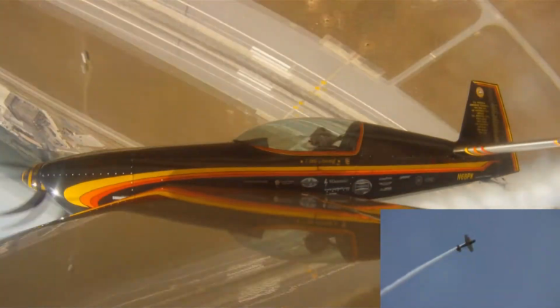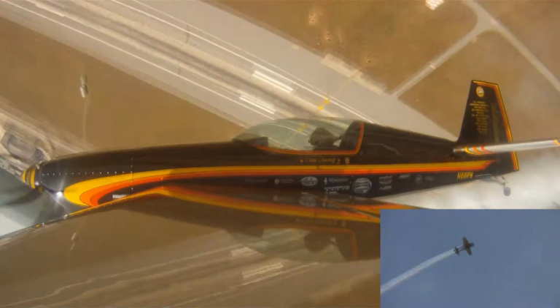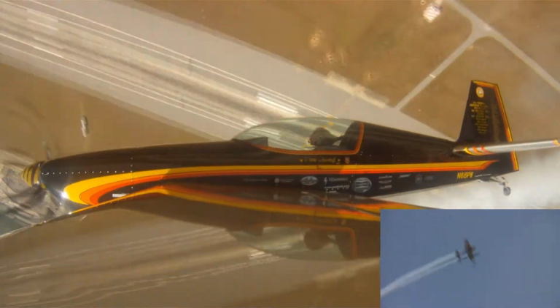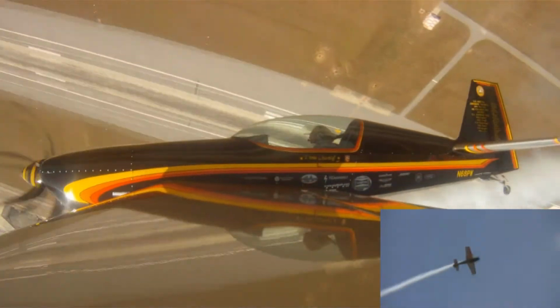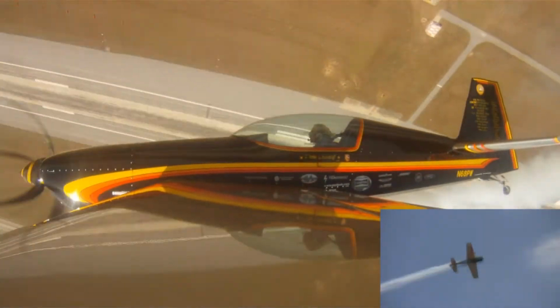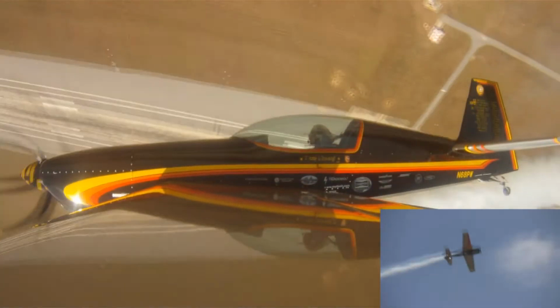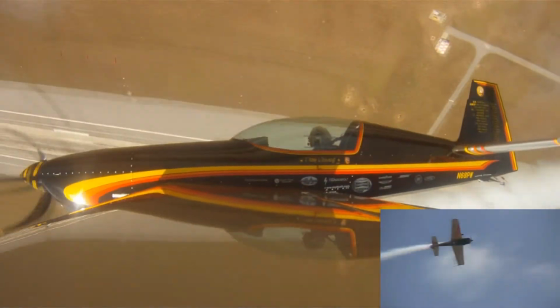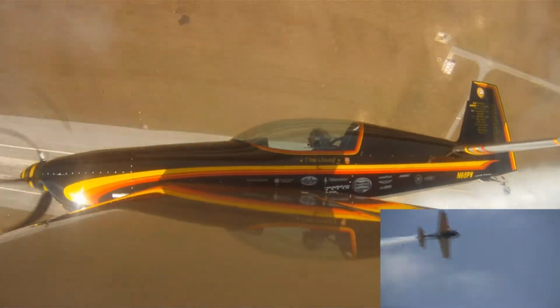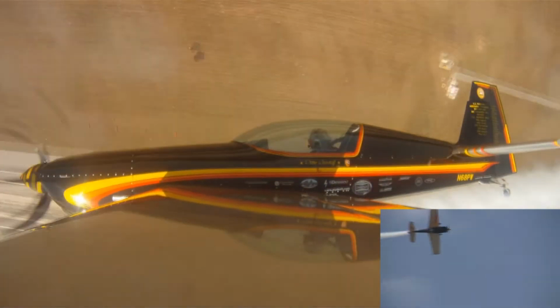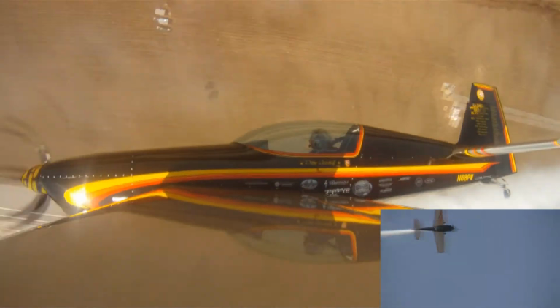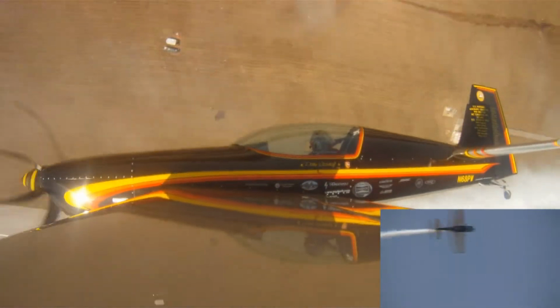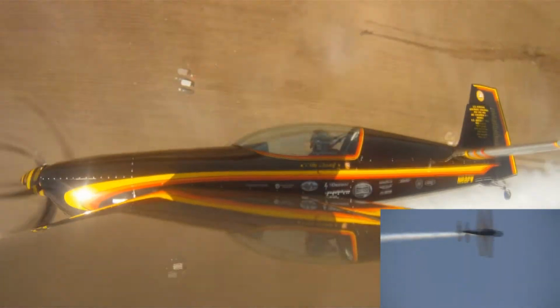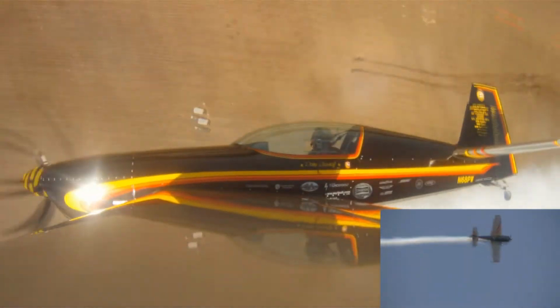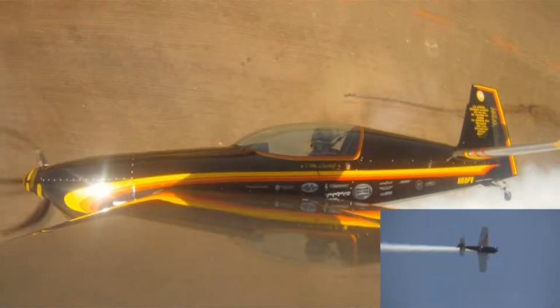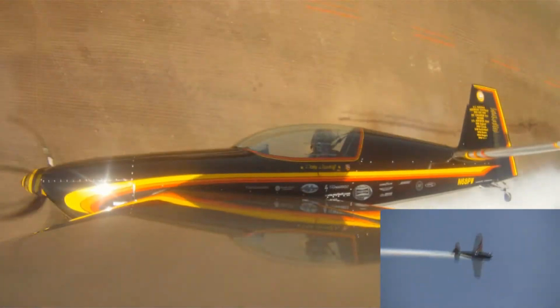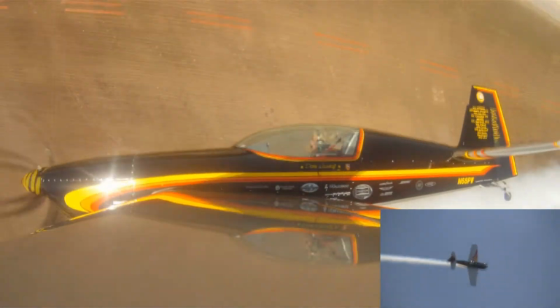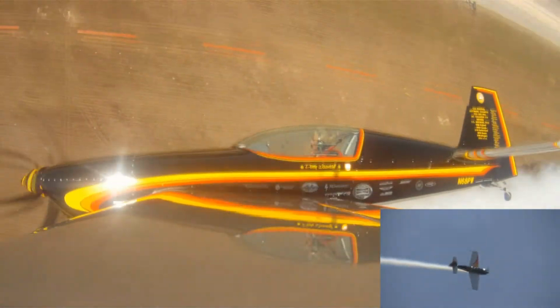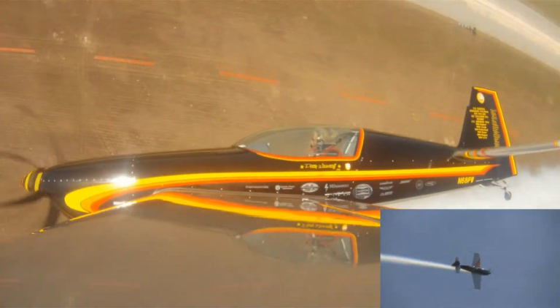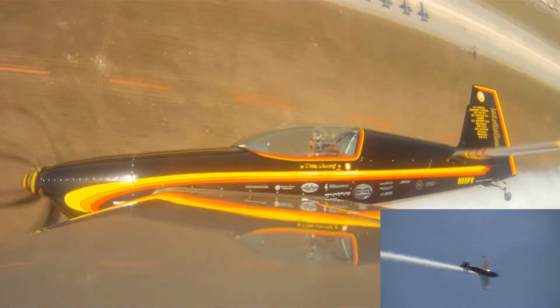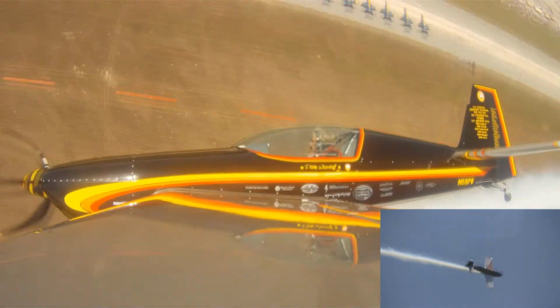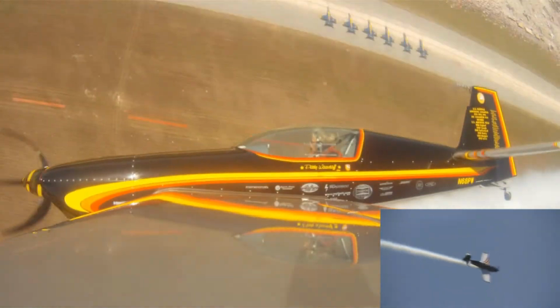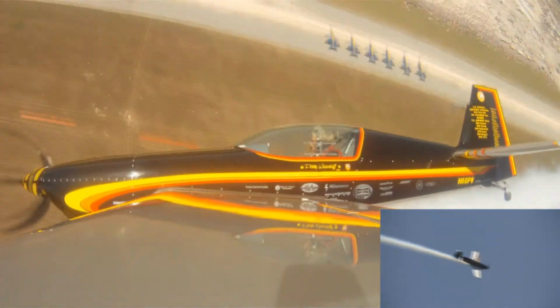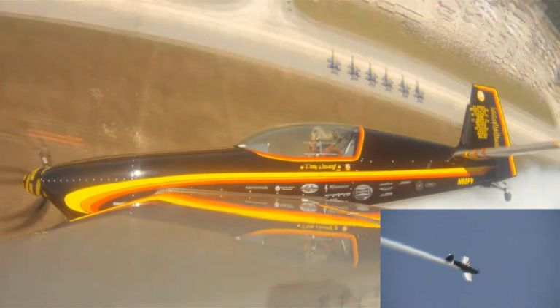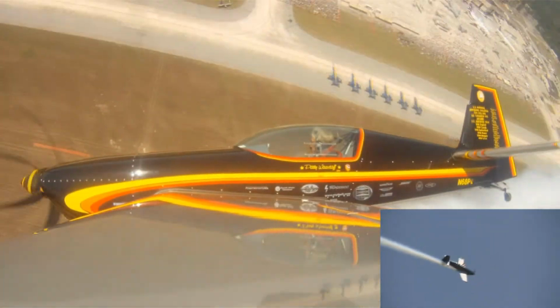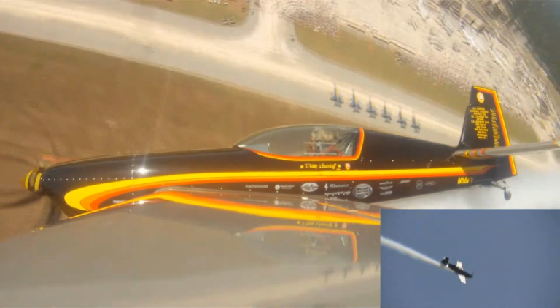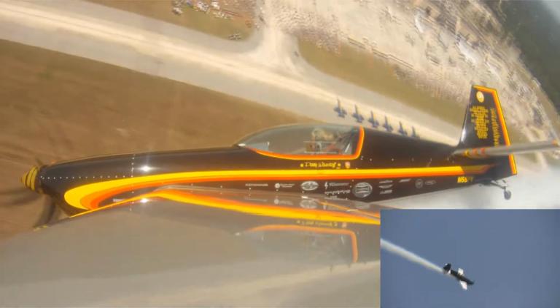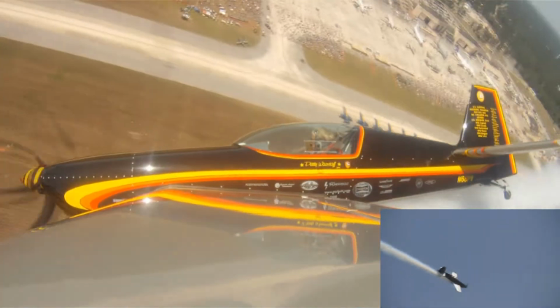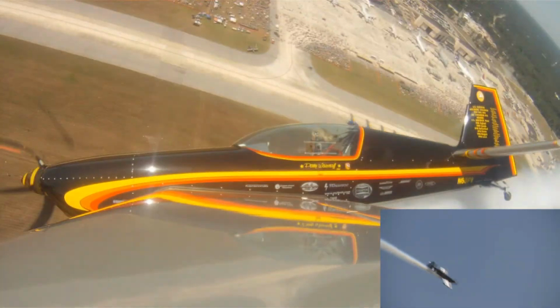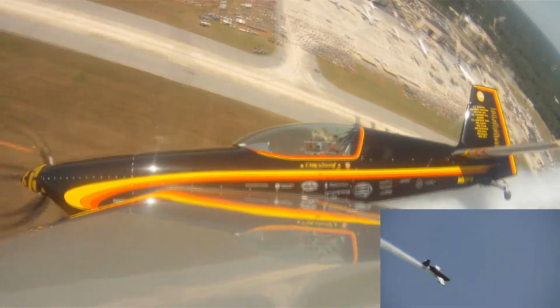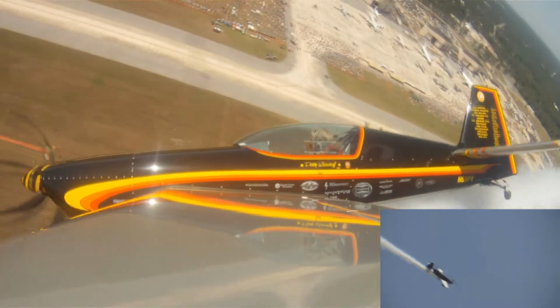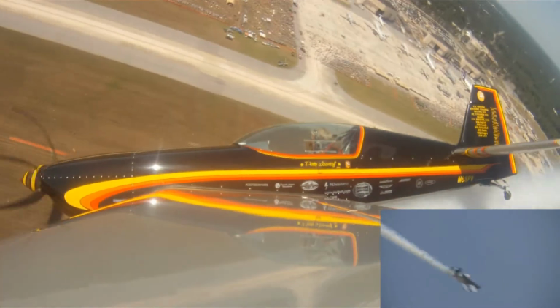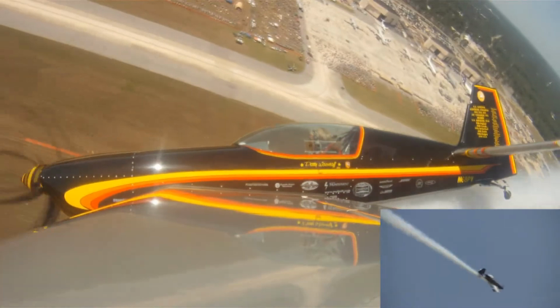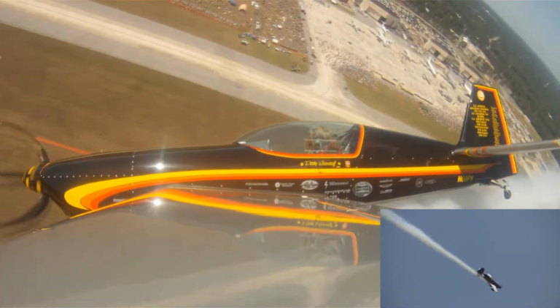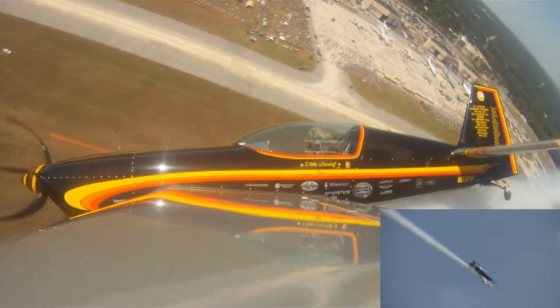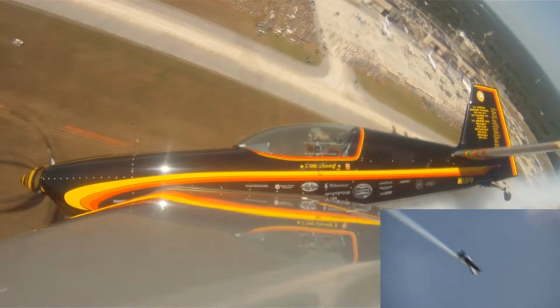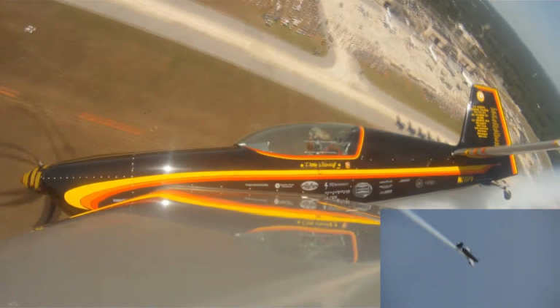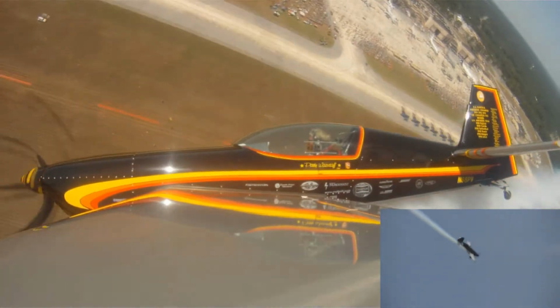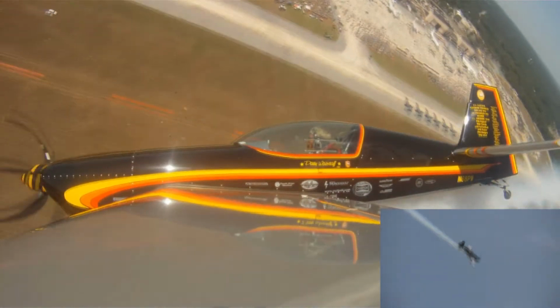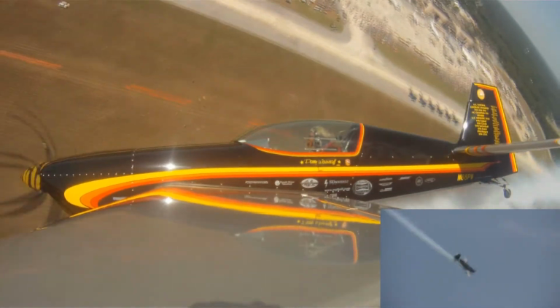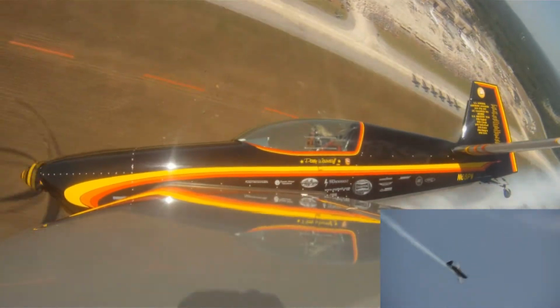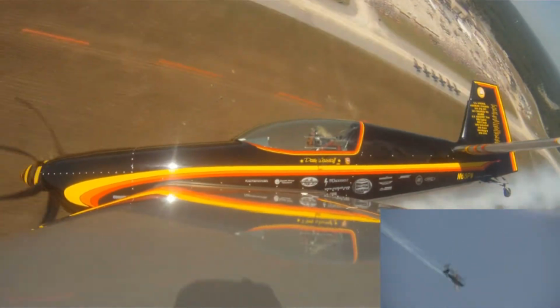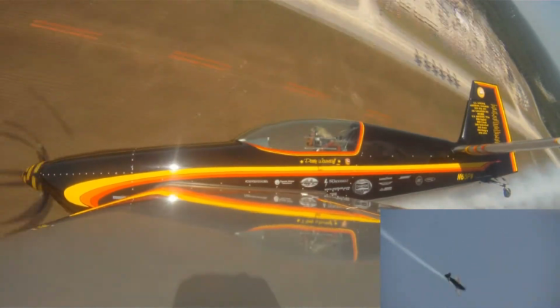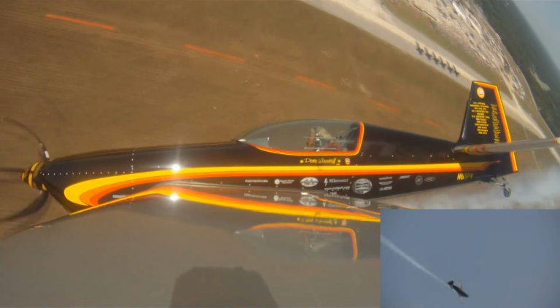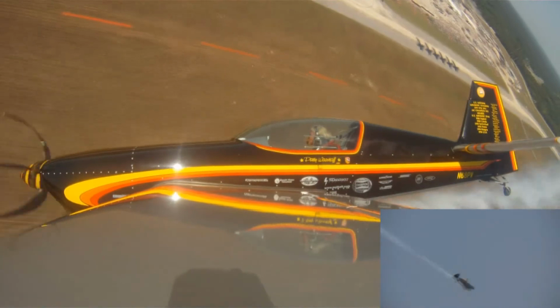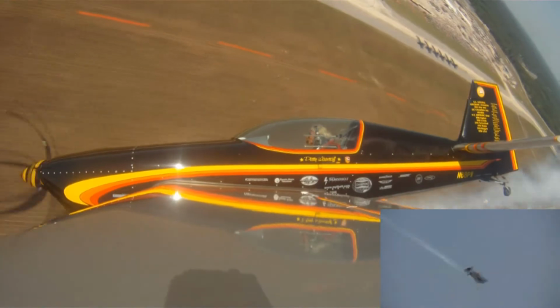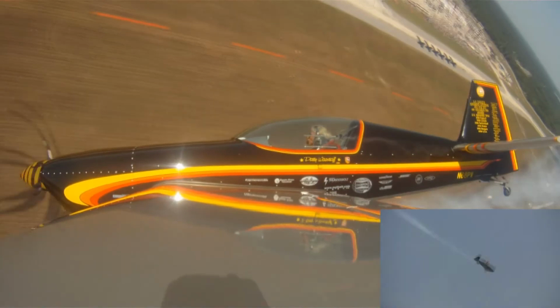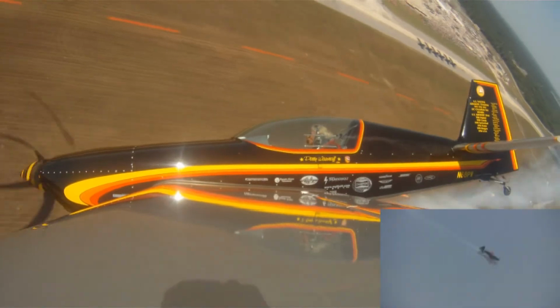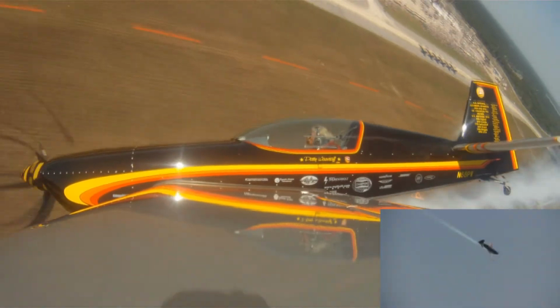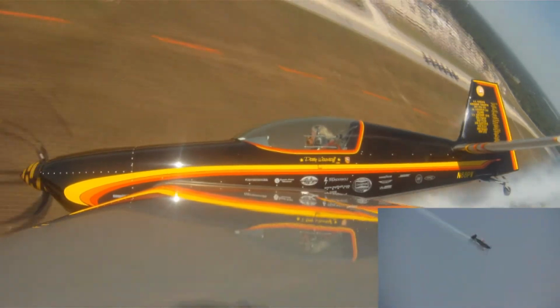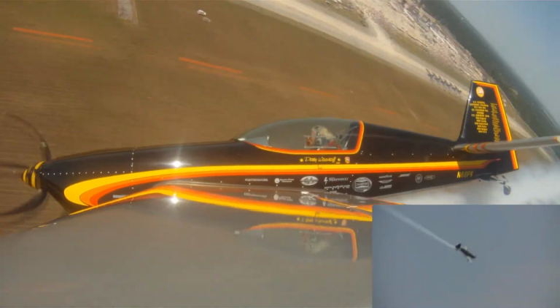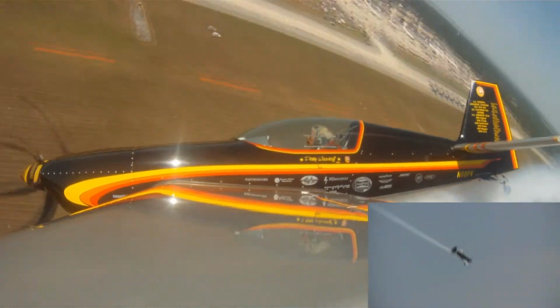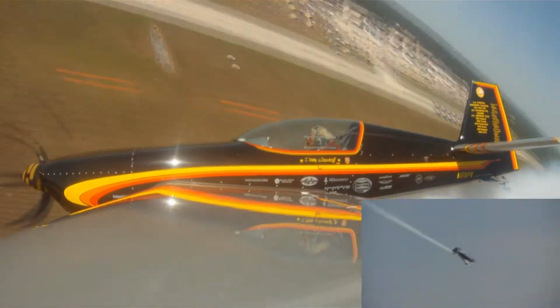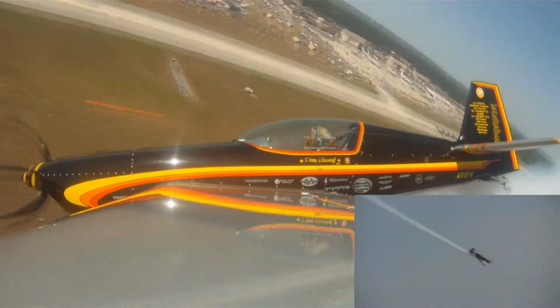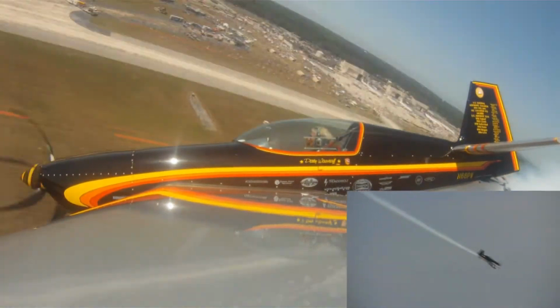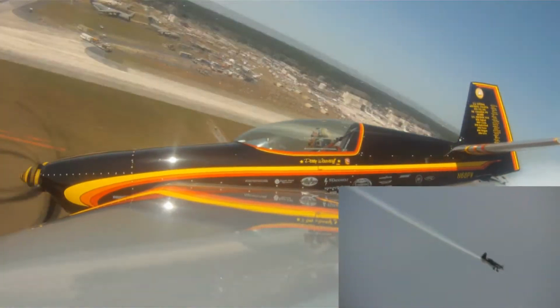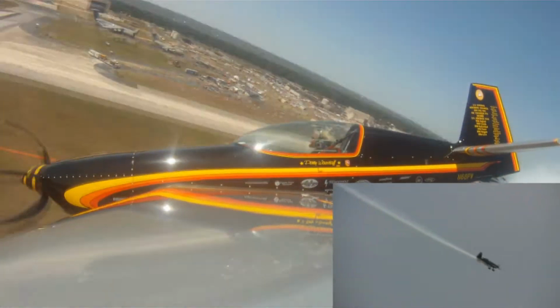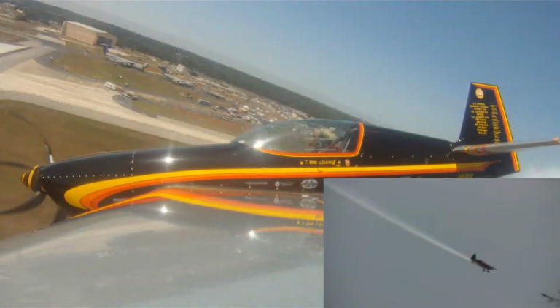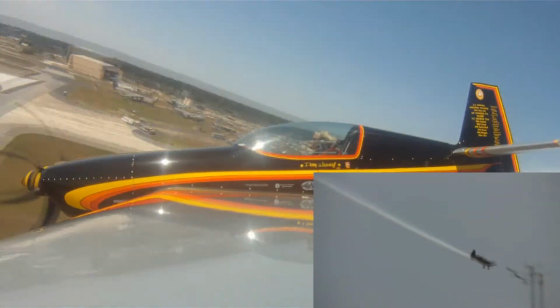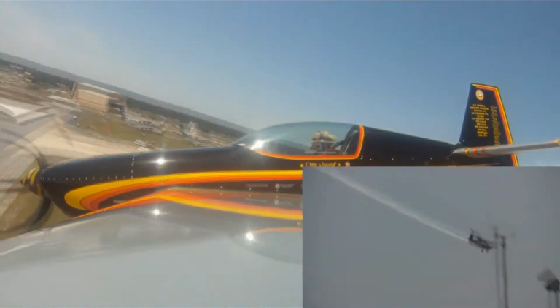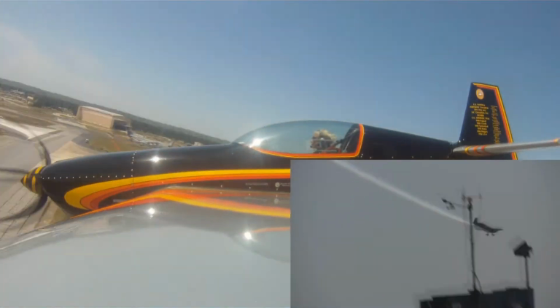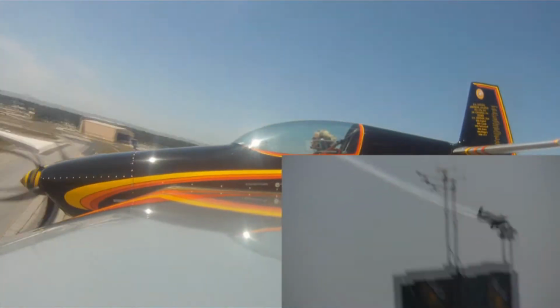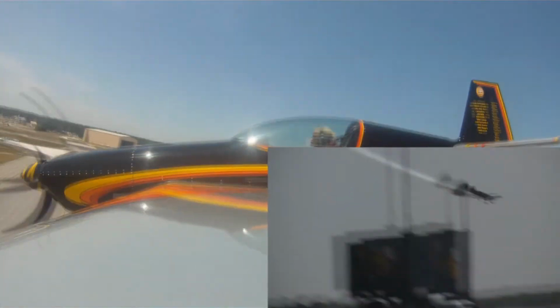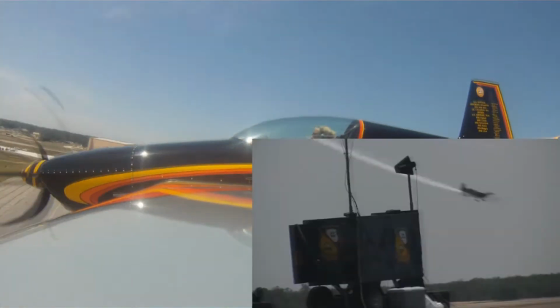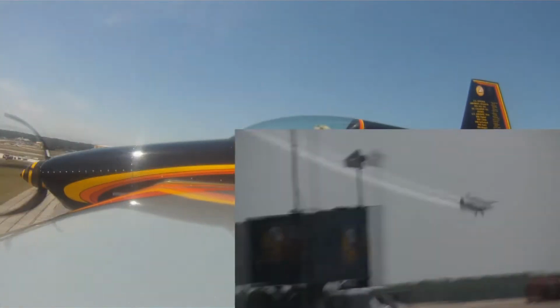And back goes the applause from the crowd. Gary Jackson takes the airplane through a slow, slow outside roll.